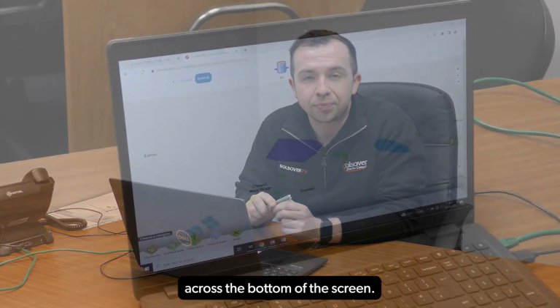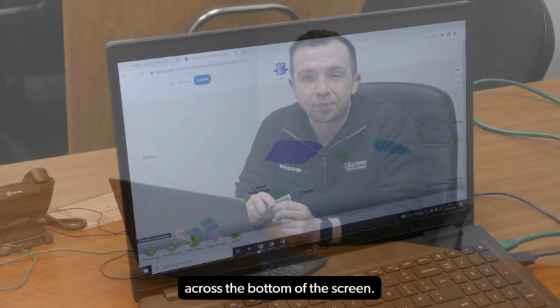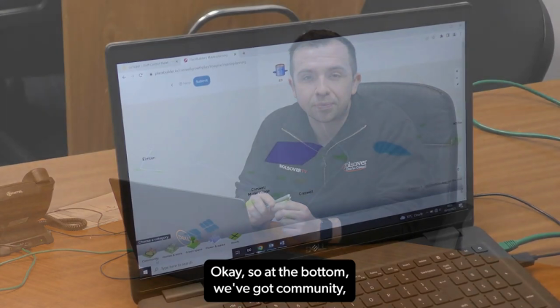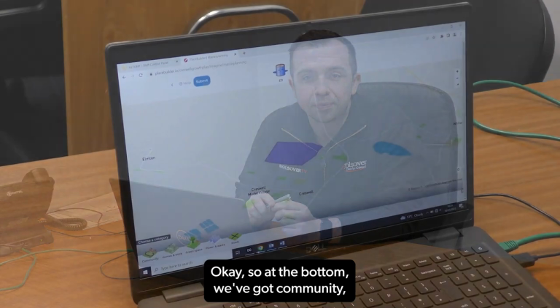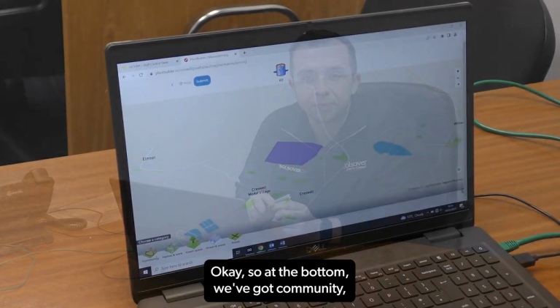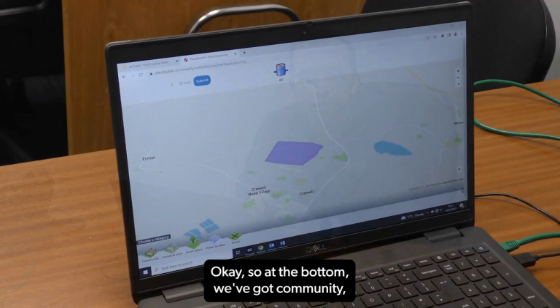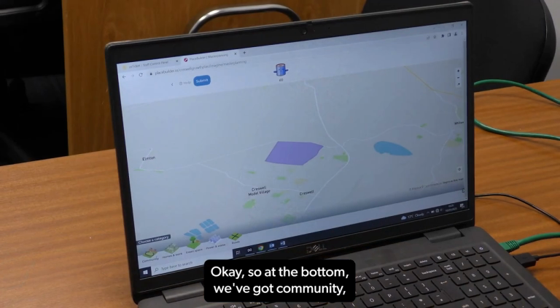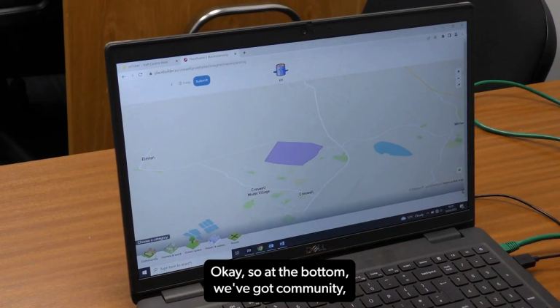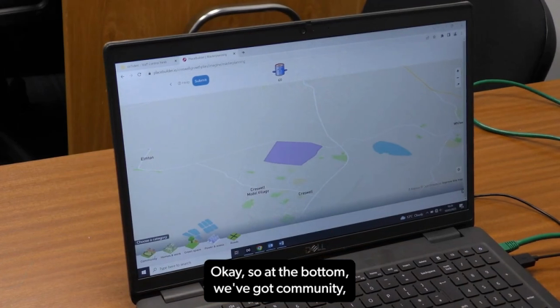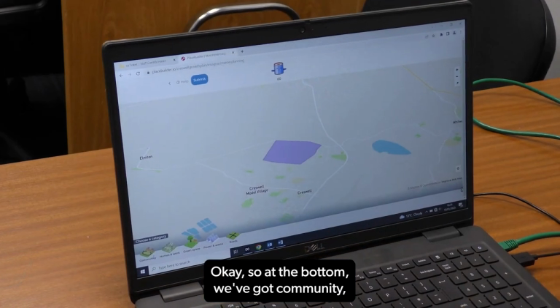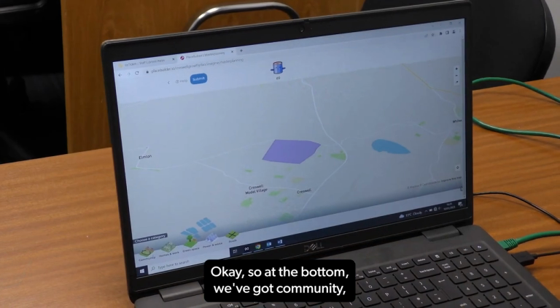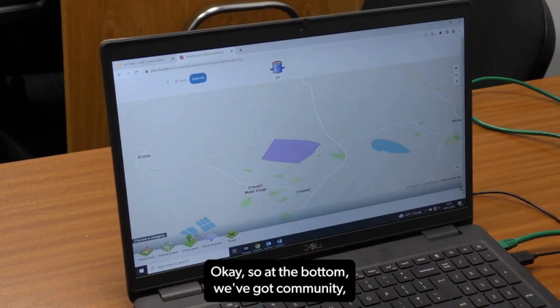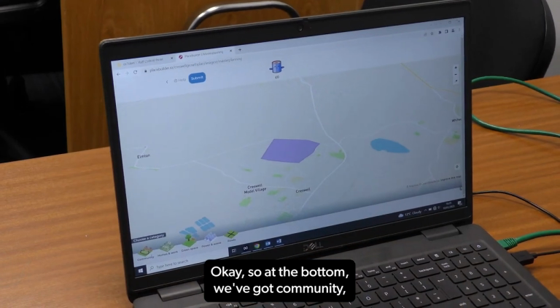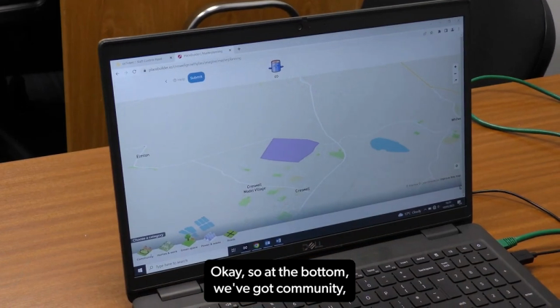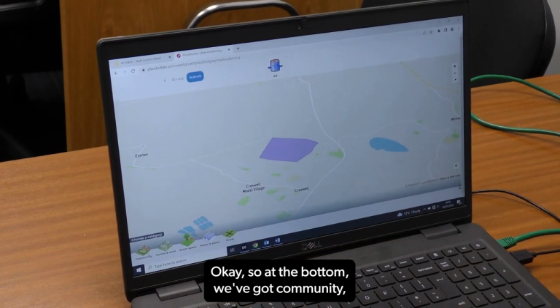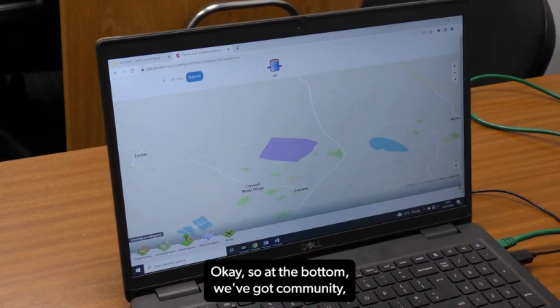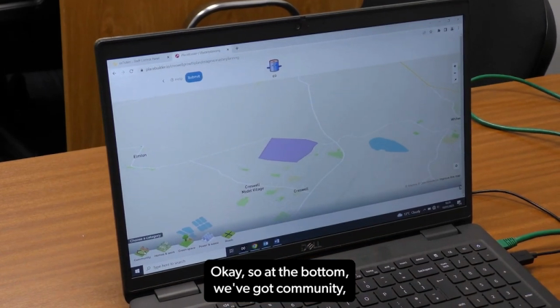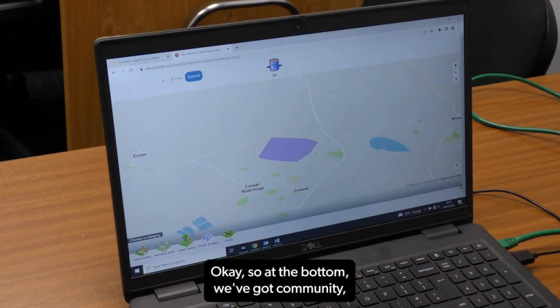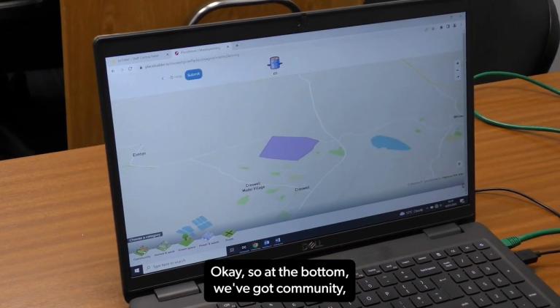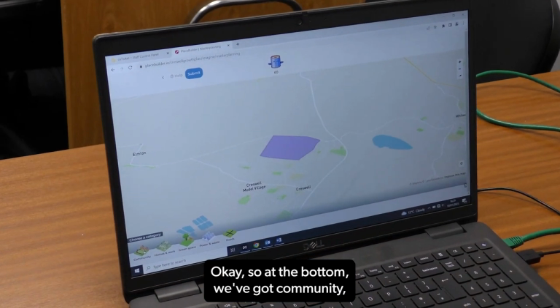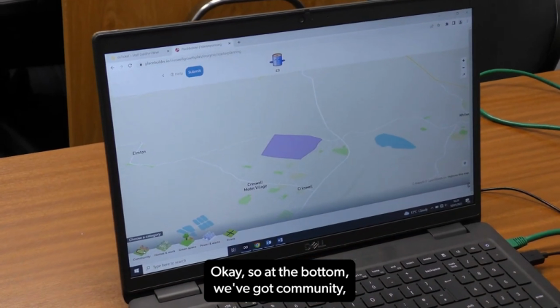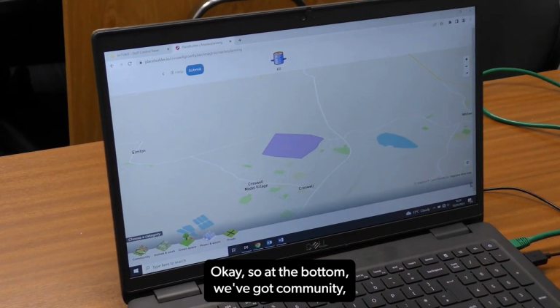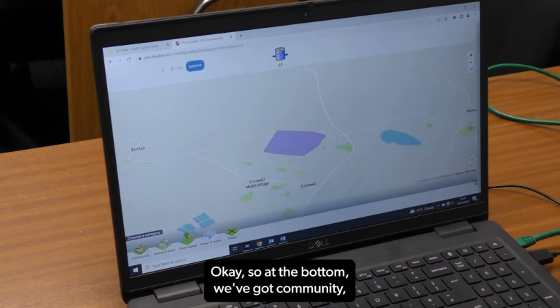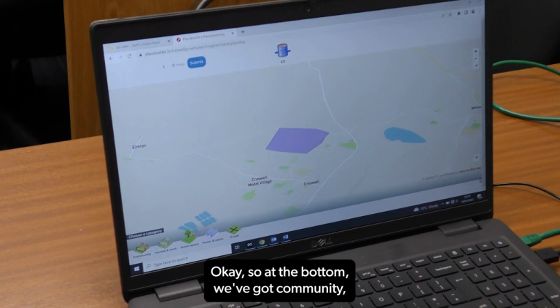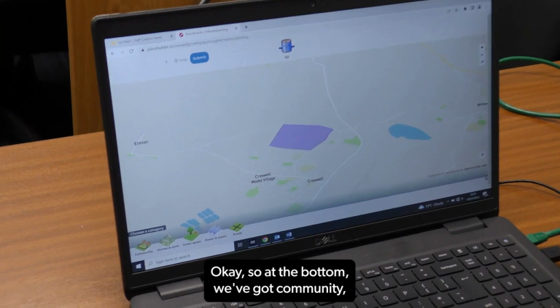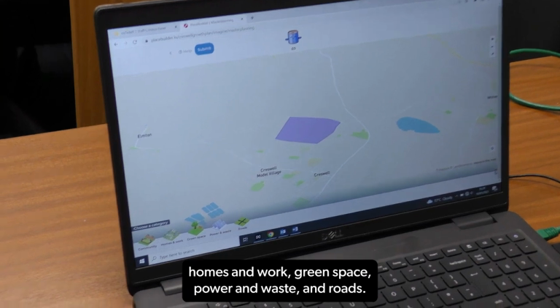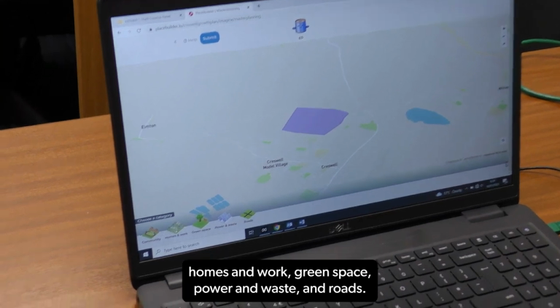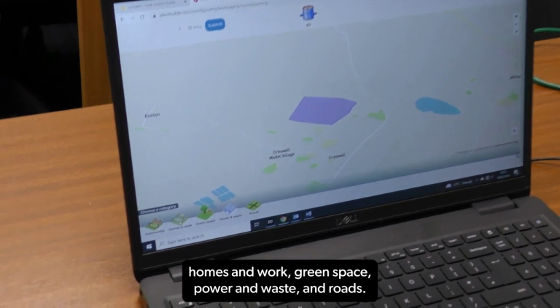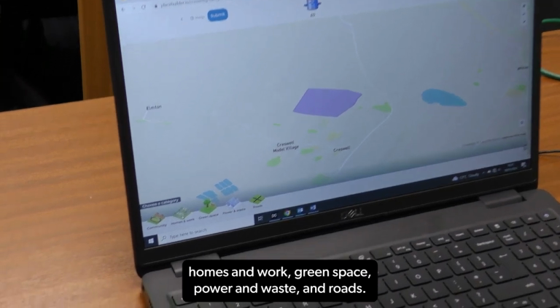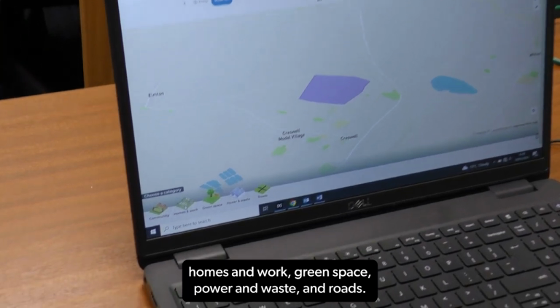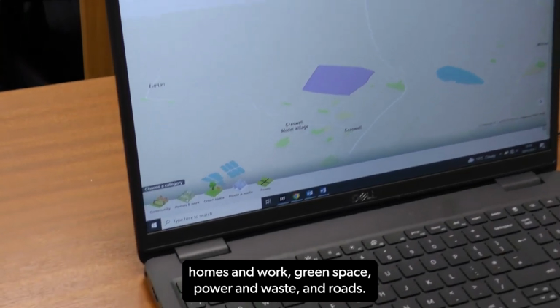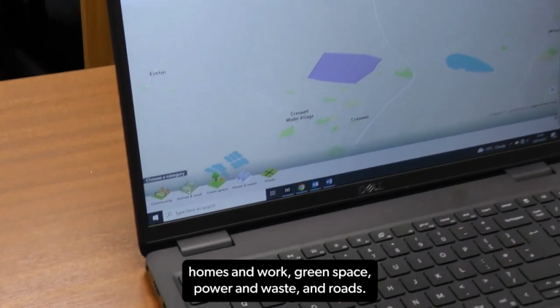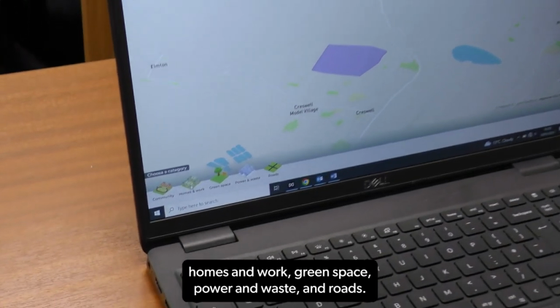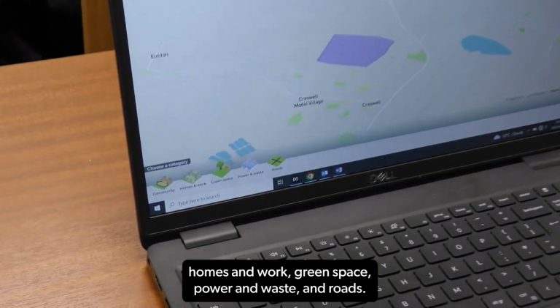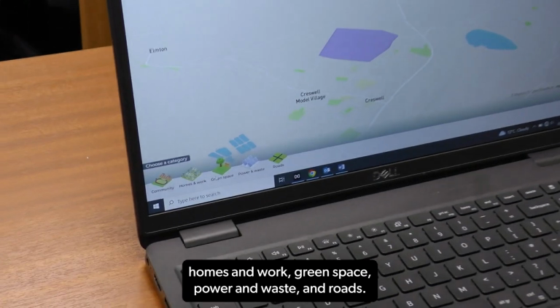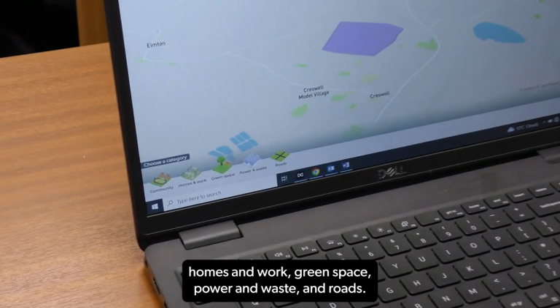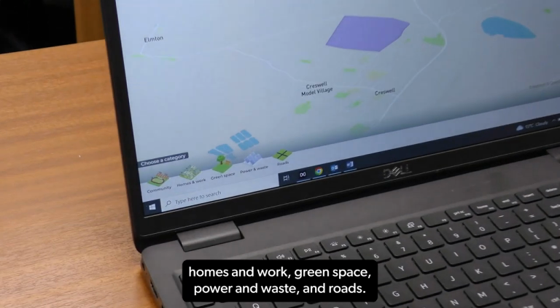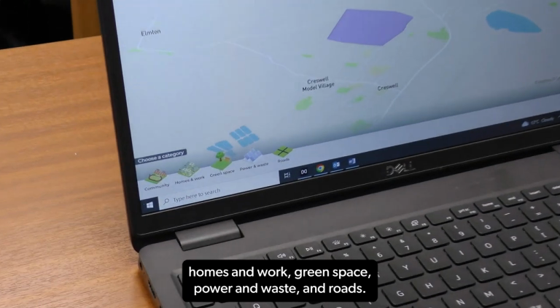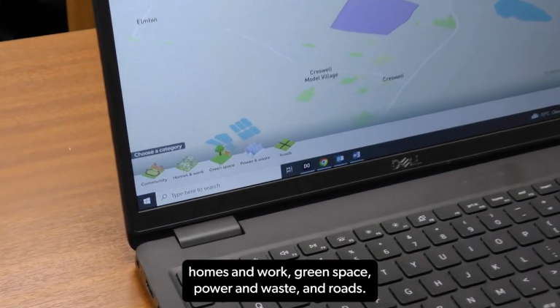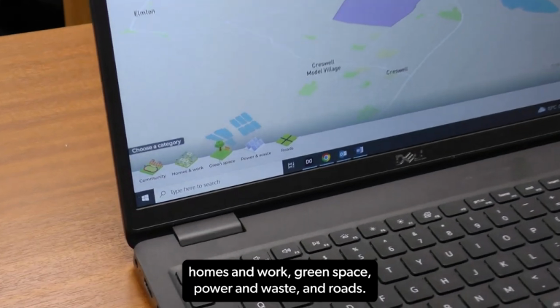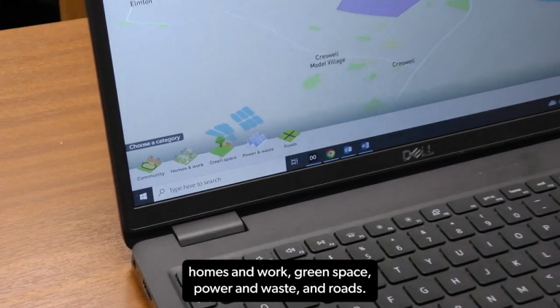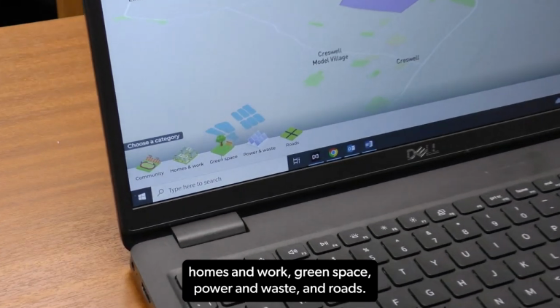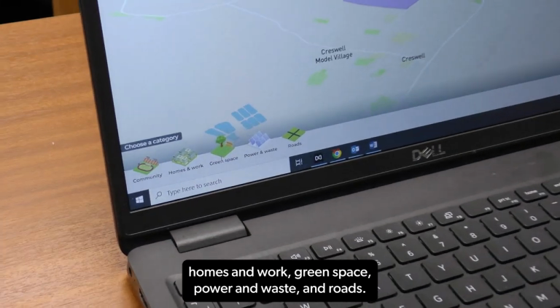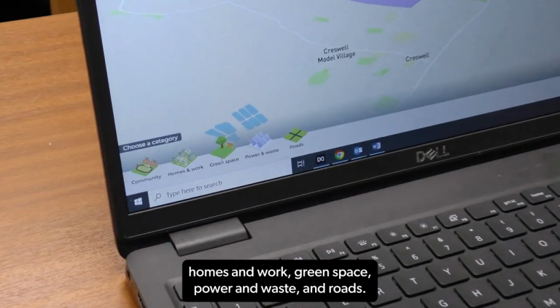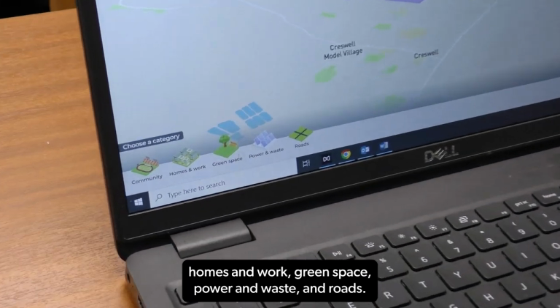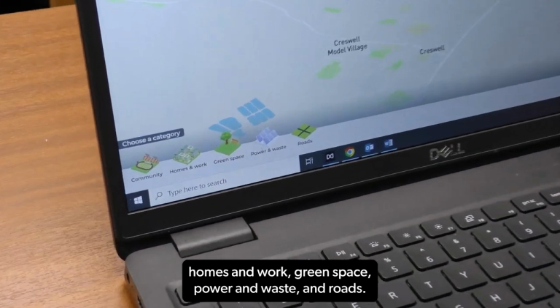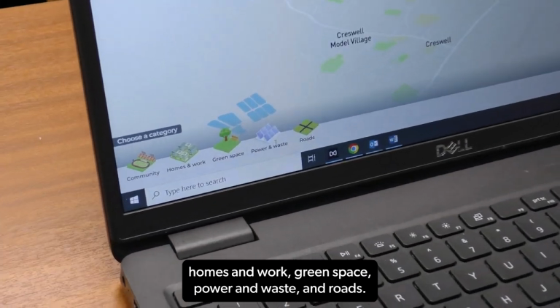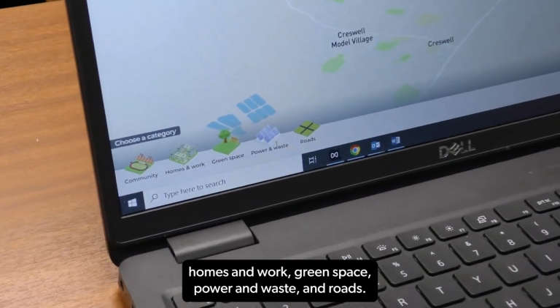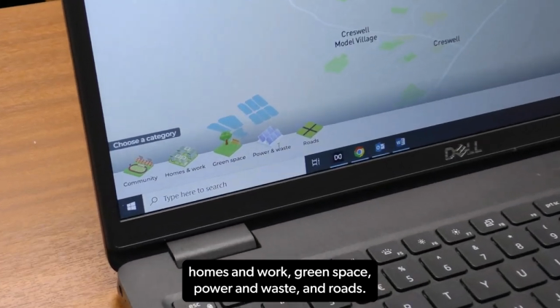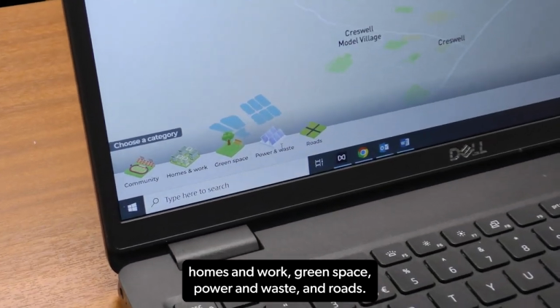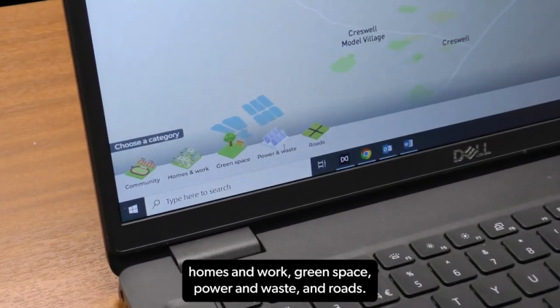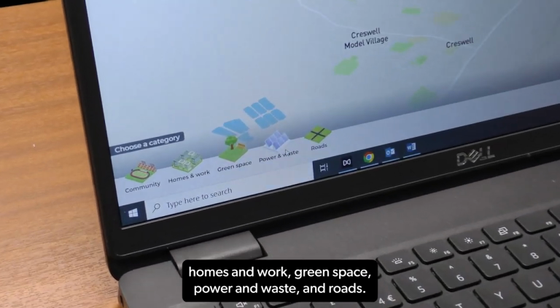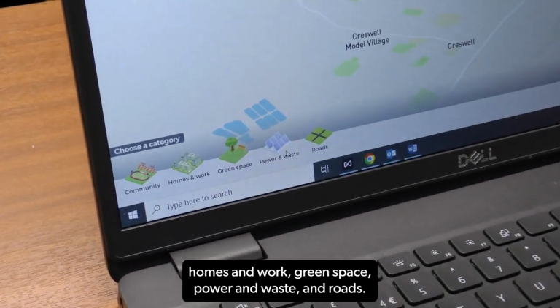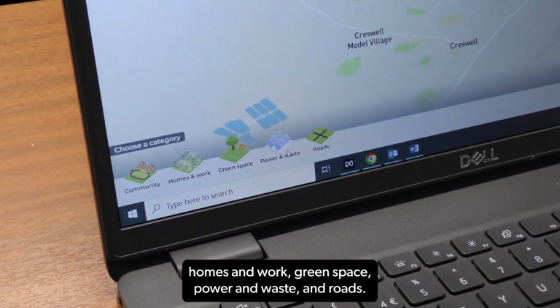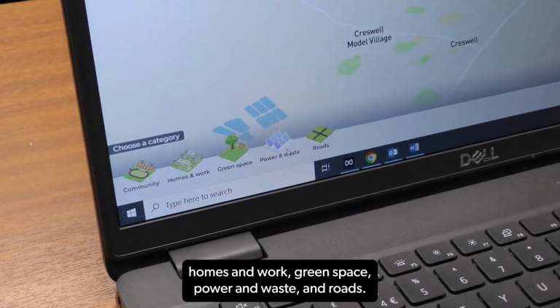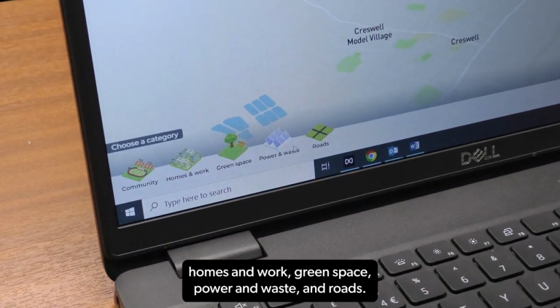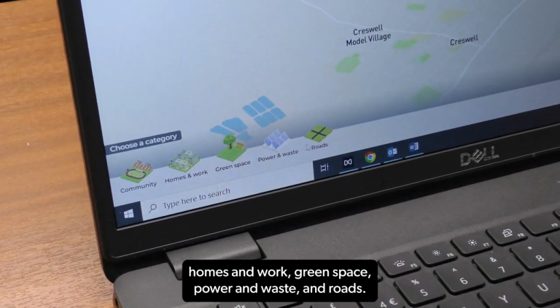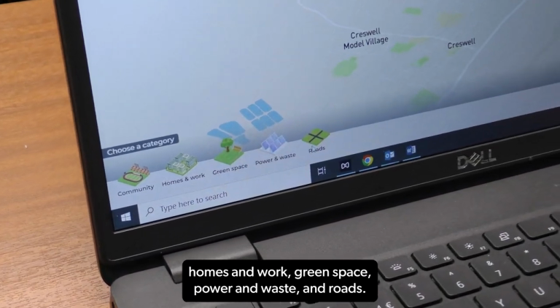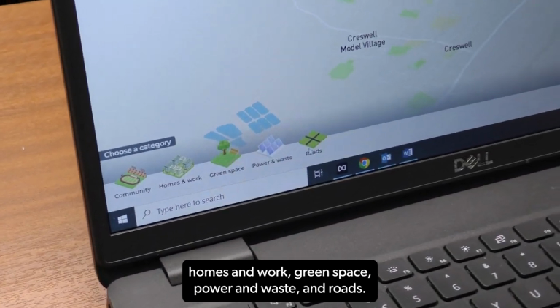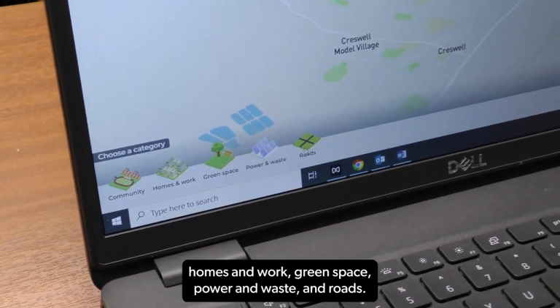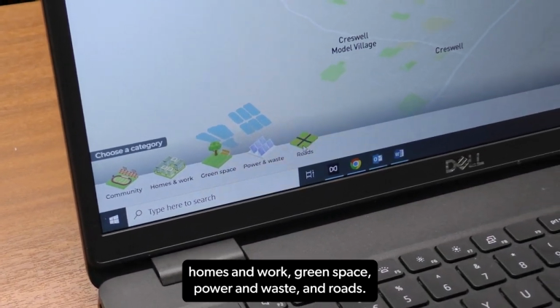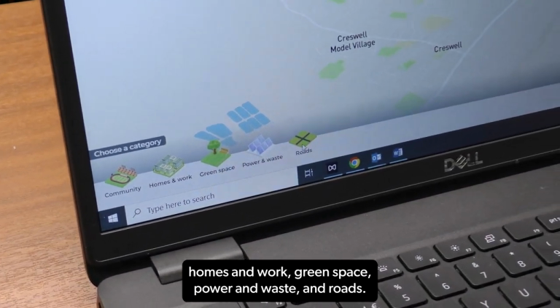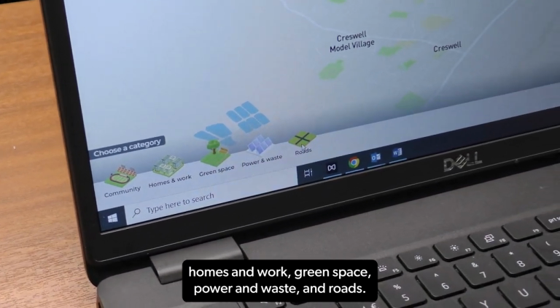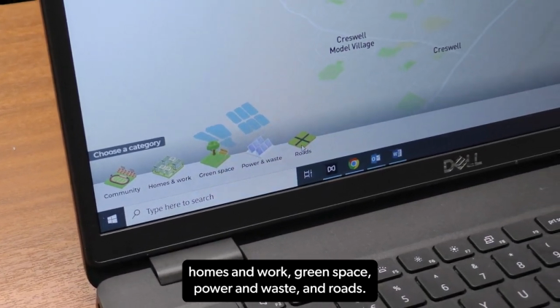At the bottom we've got Community, Homes and Work, Green Space, Power and Waste, and Roads.